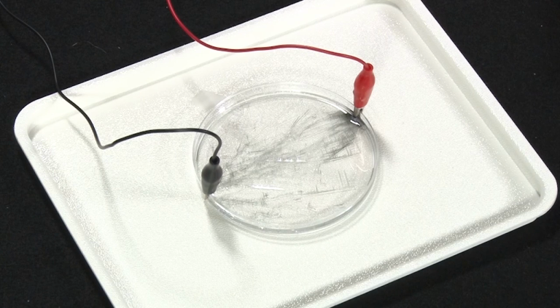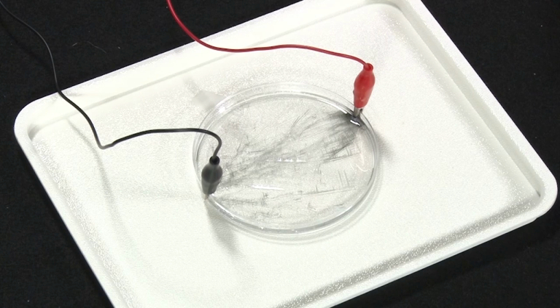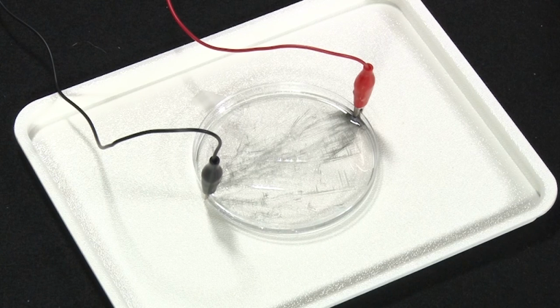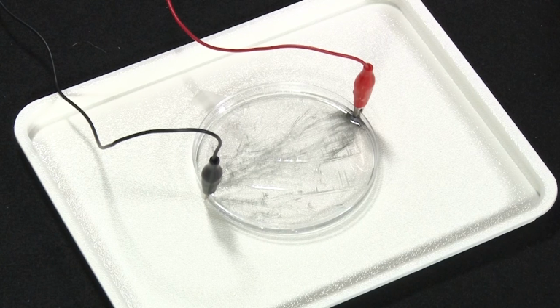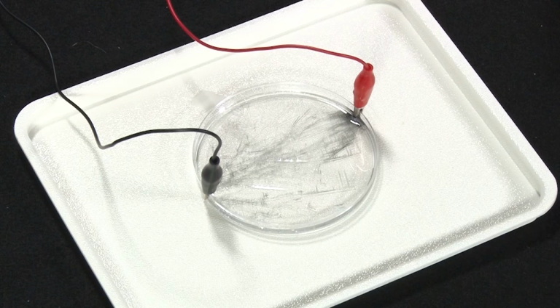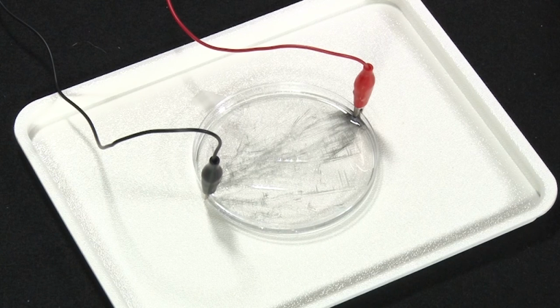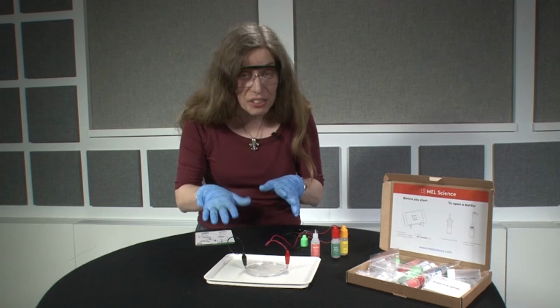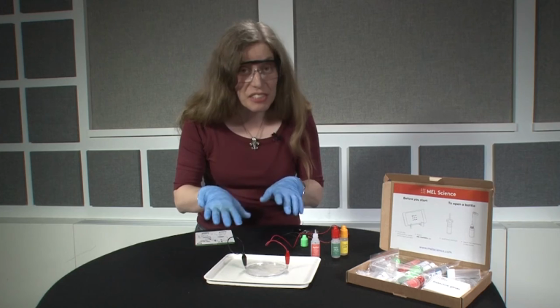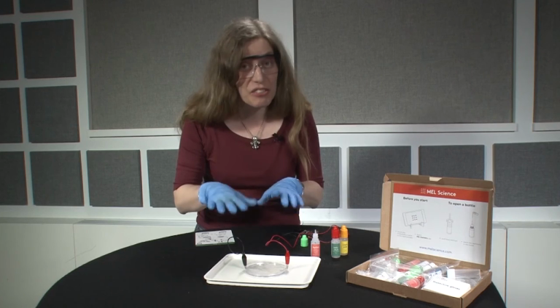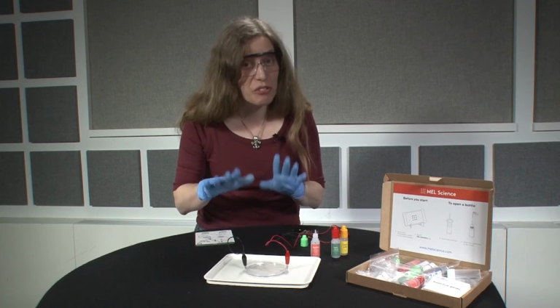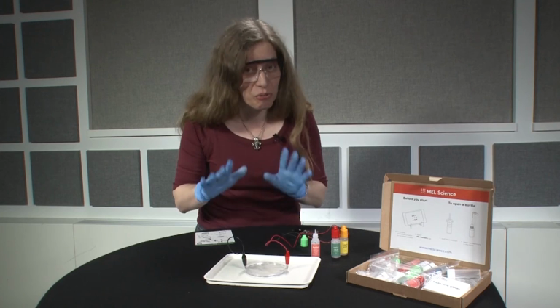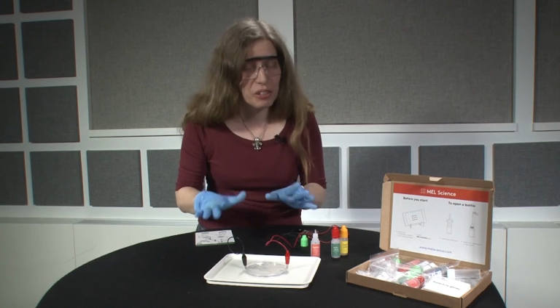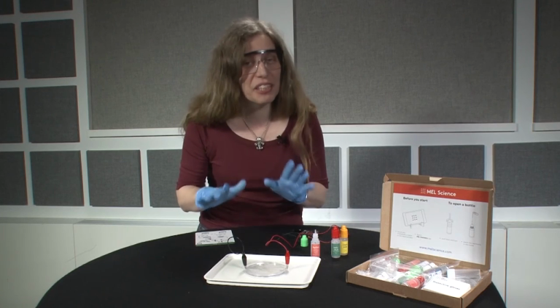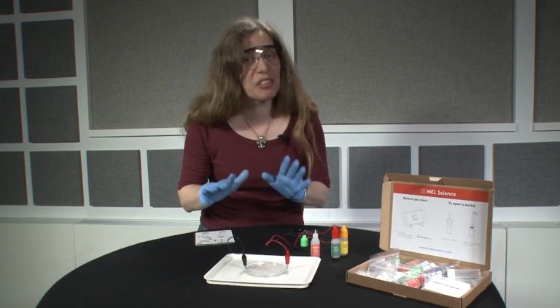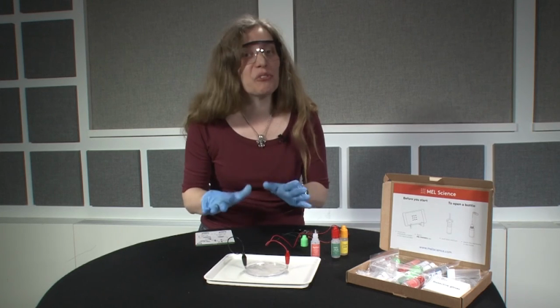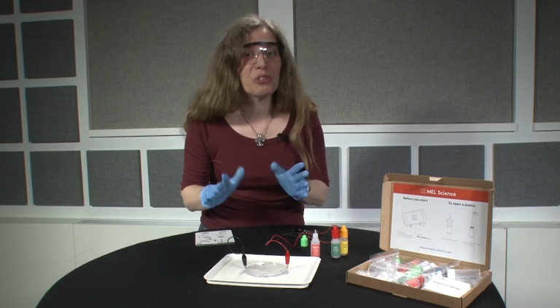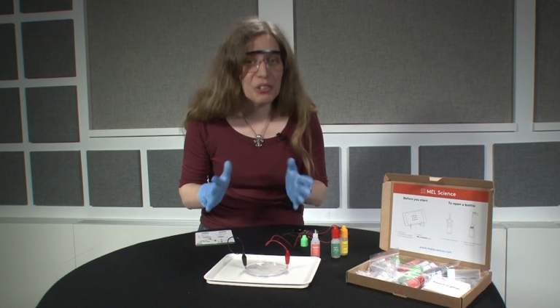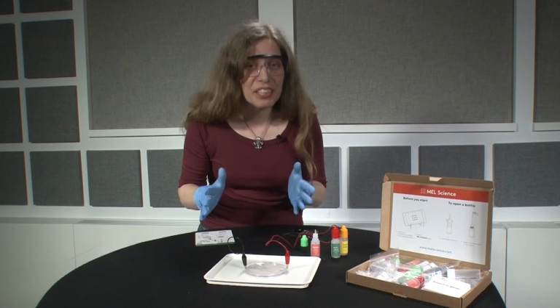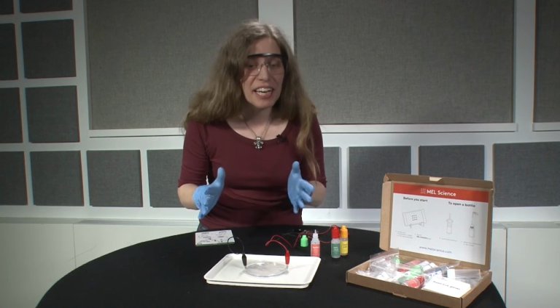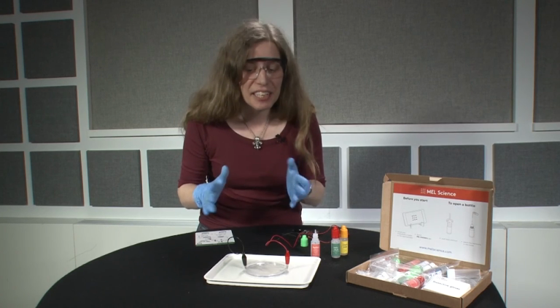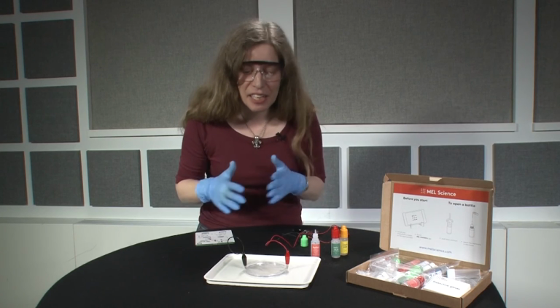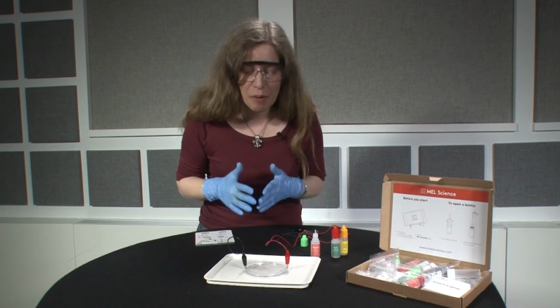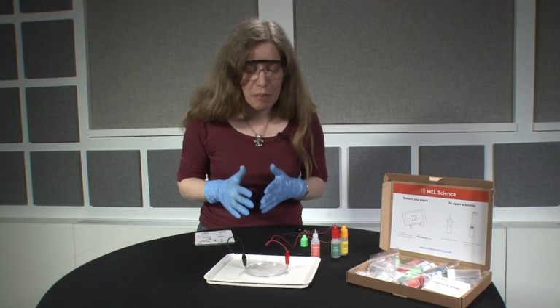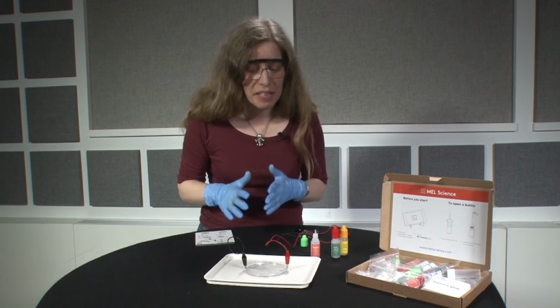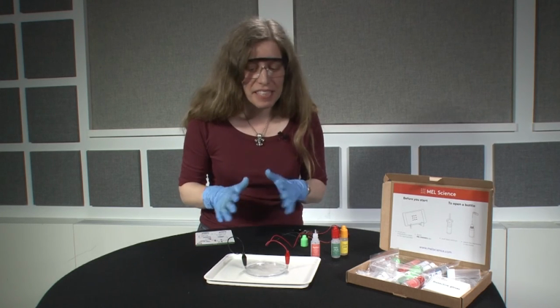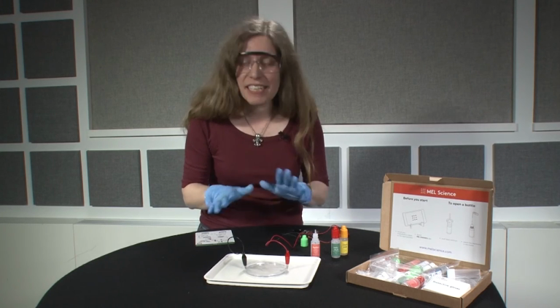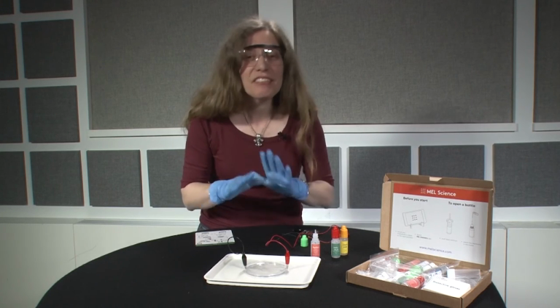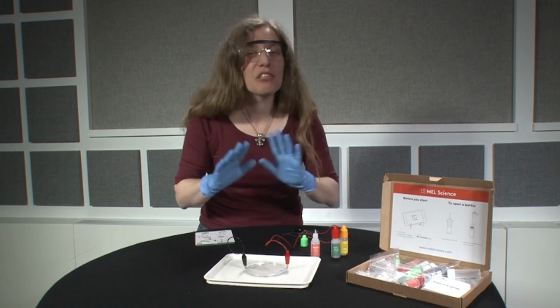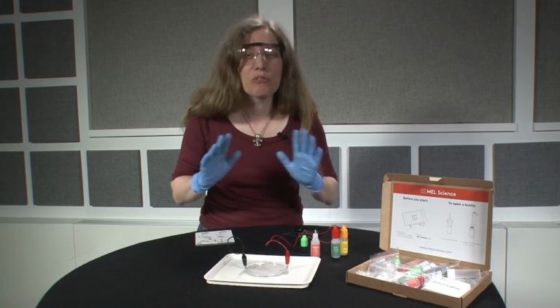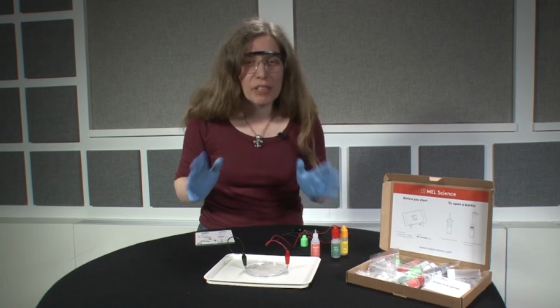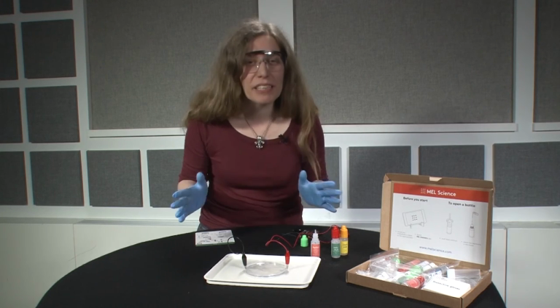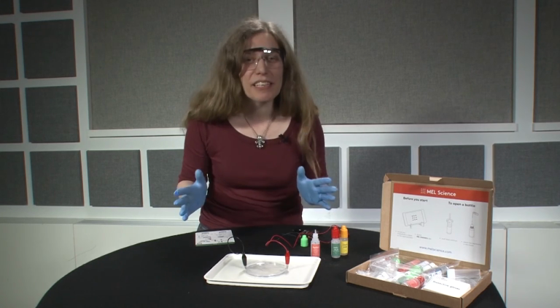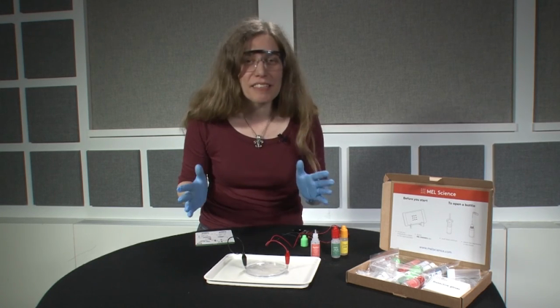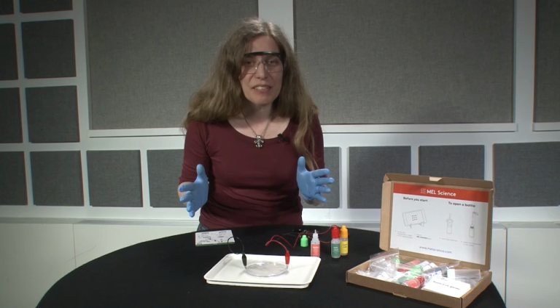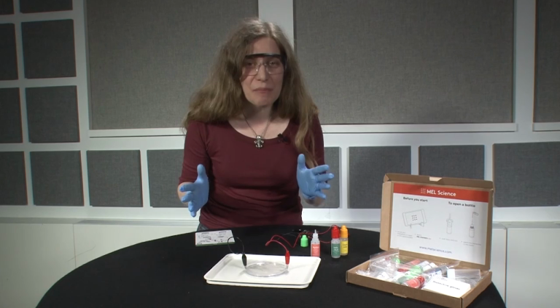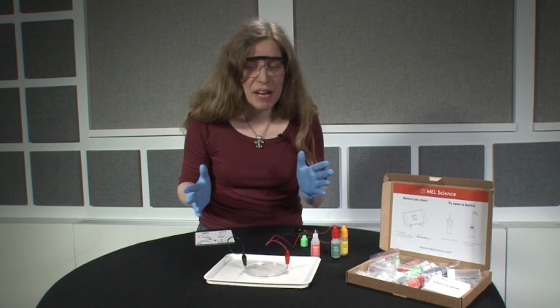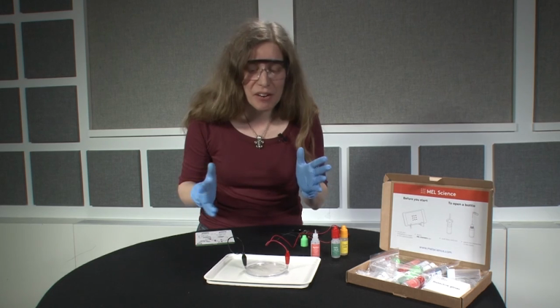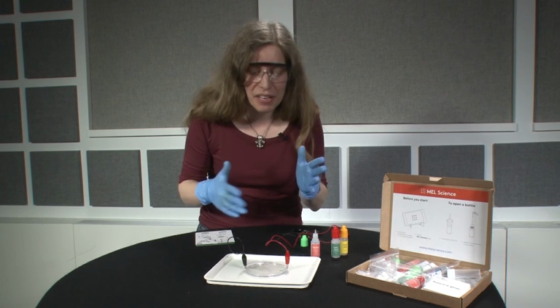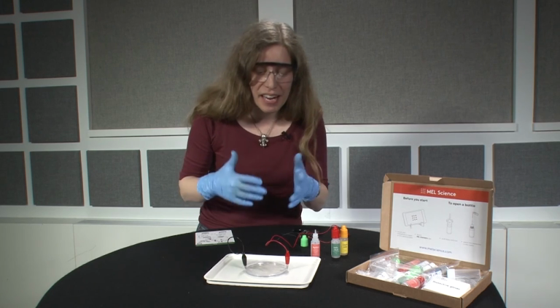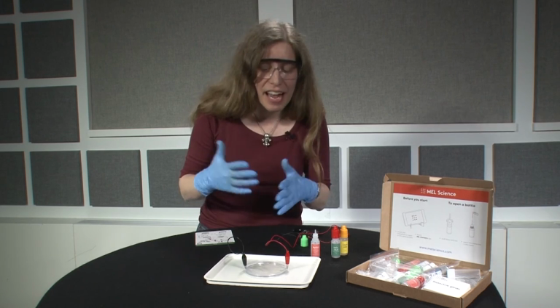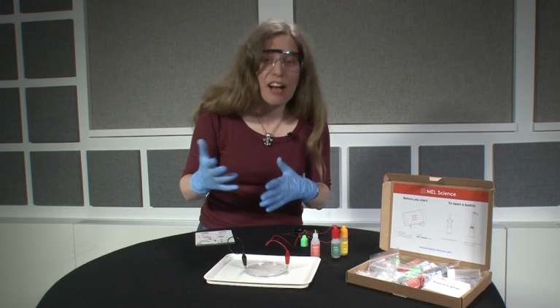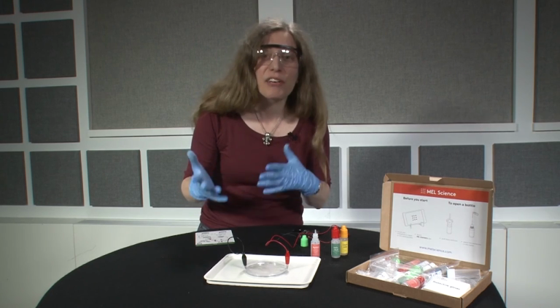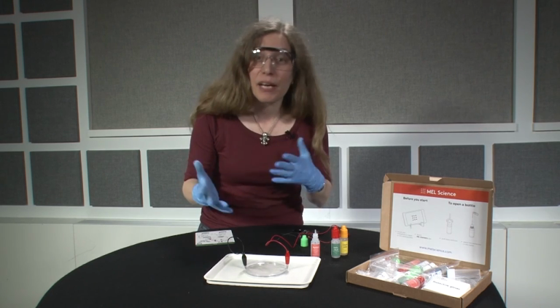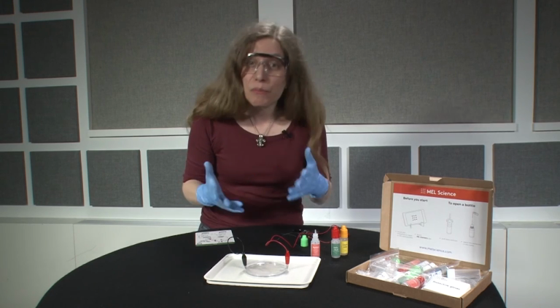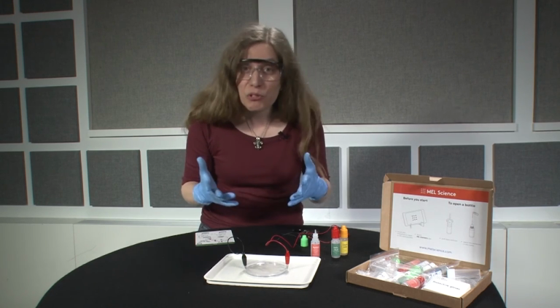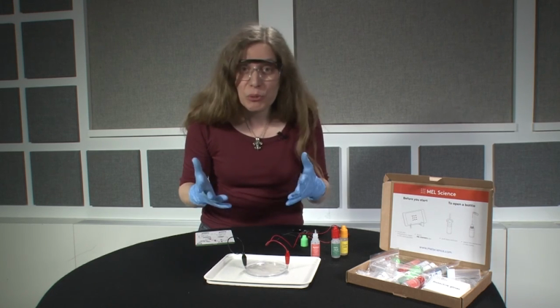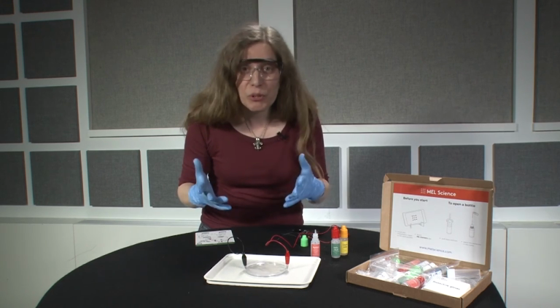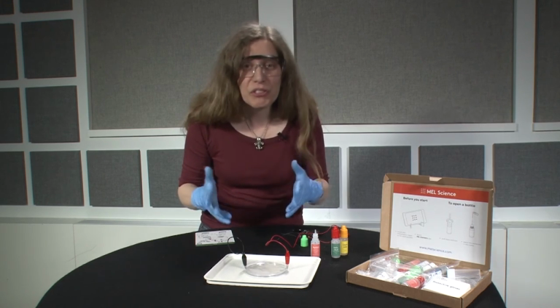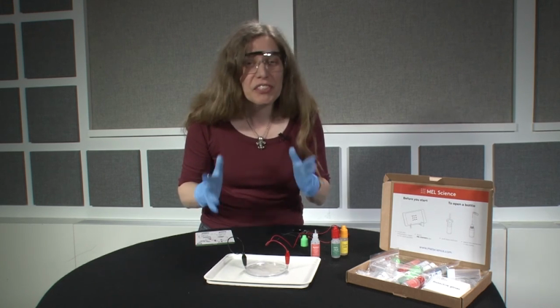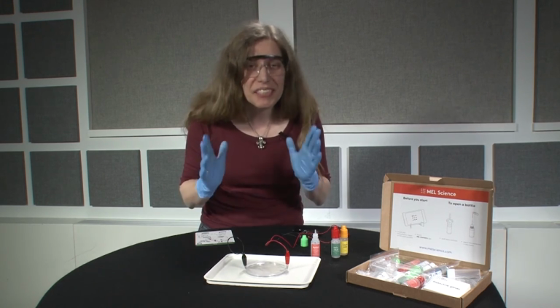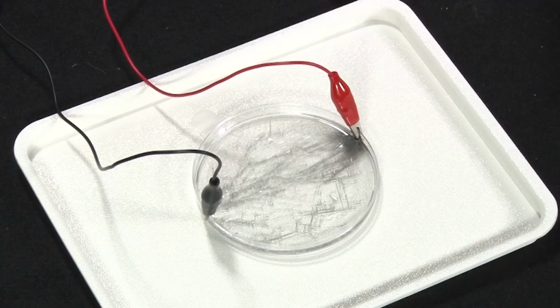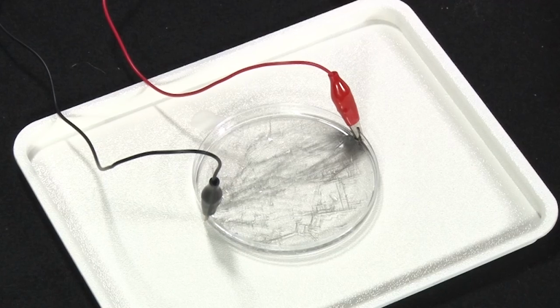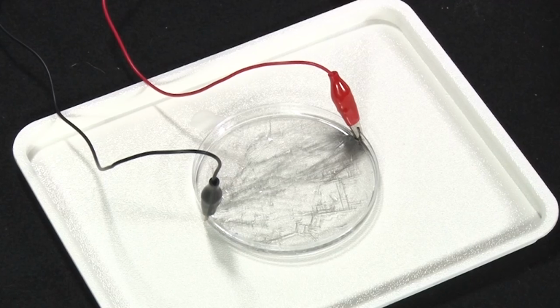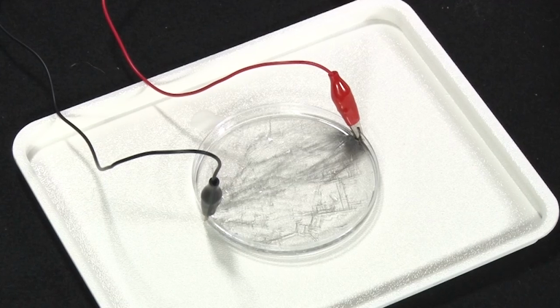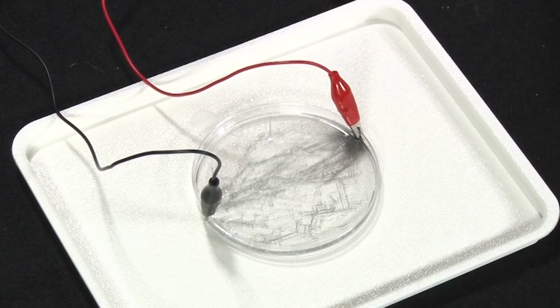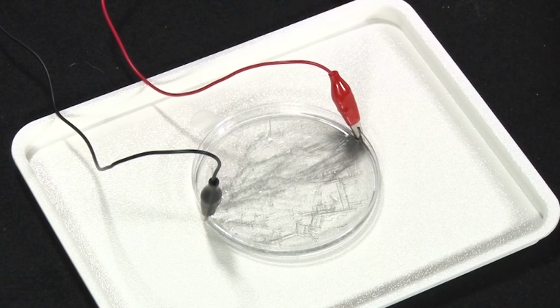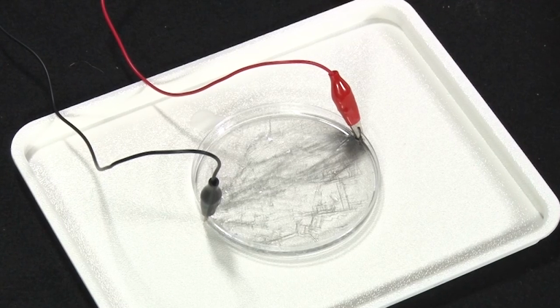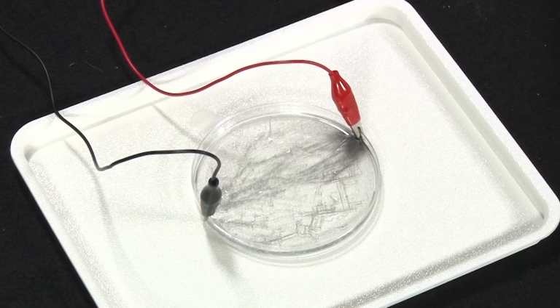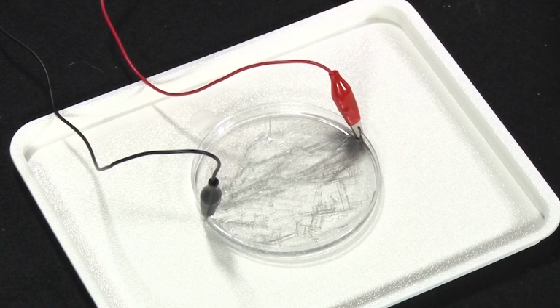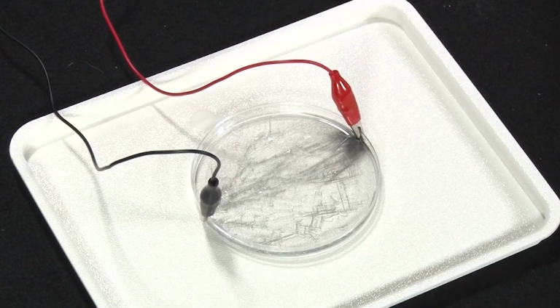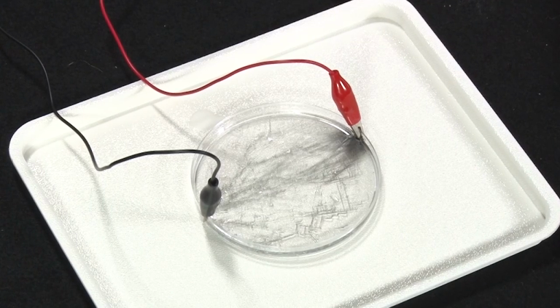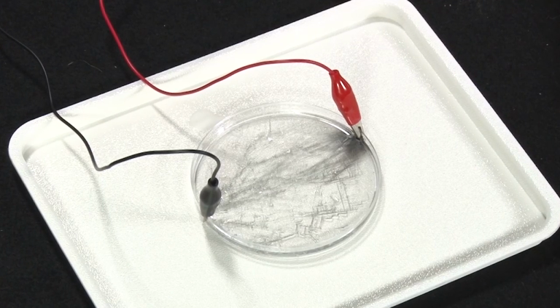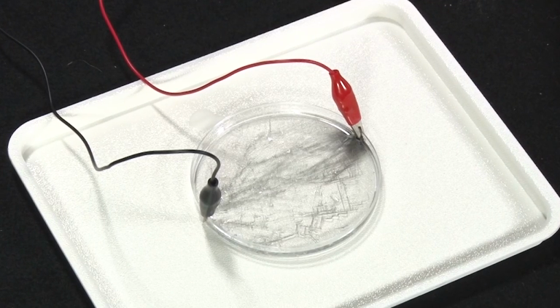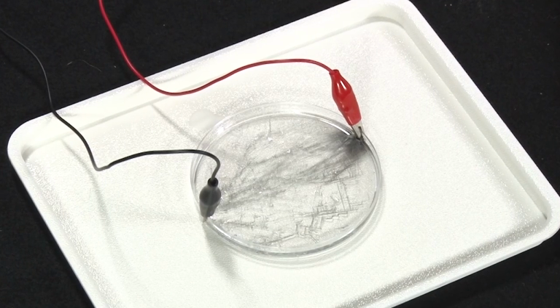And not only is this really cool to look at, but it's a great lesson about how chemistry works, and you can see it happen in real time.